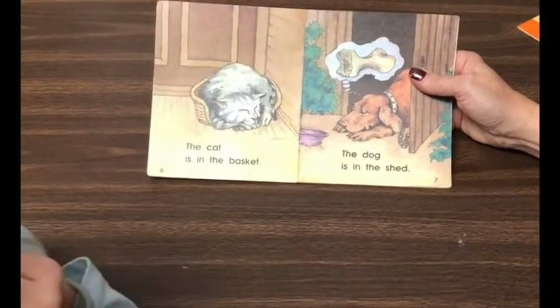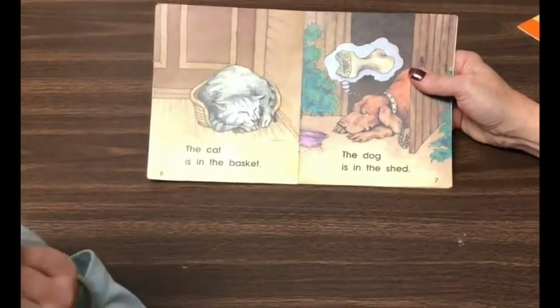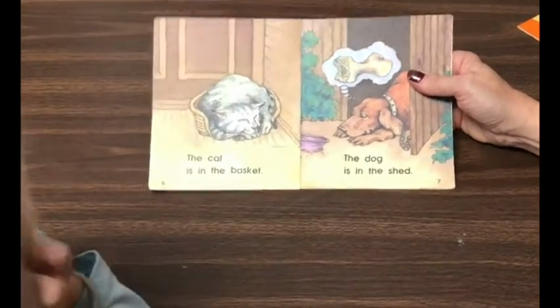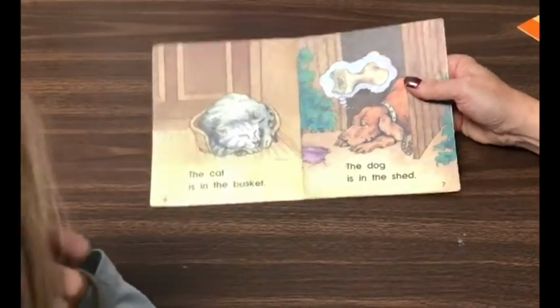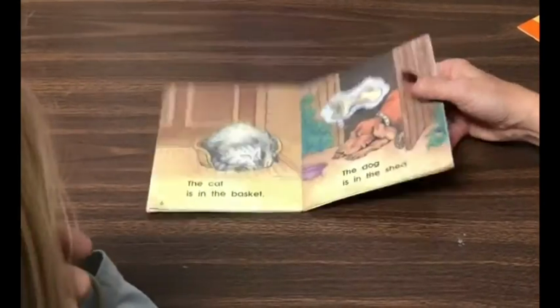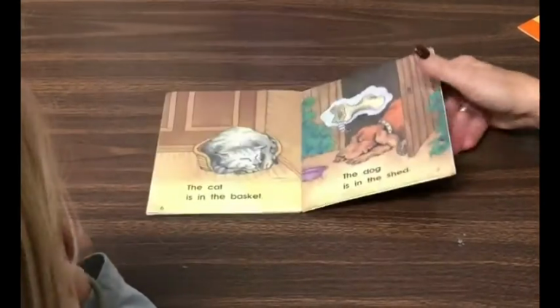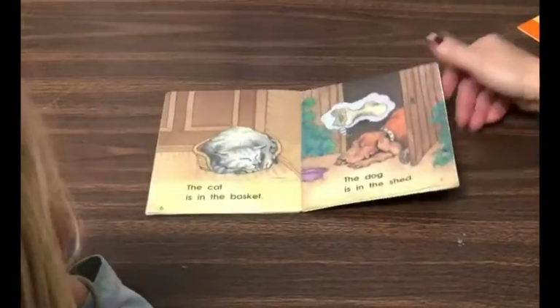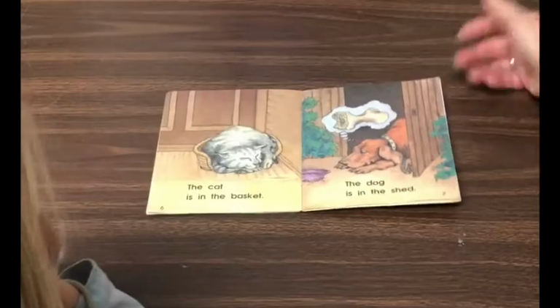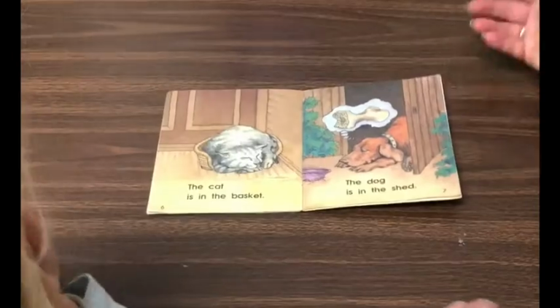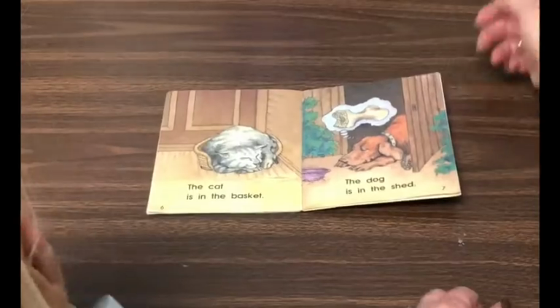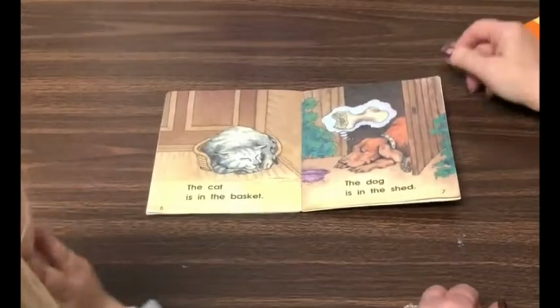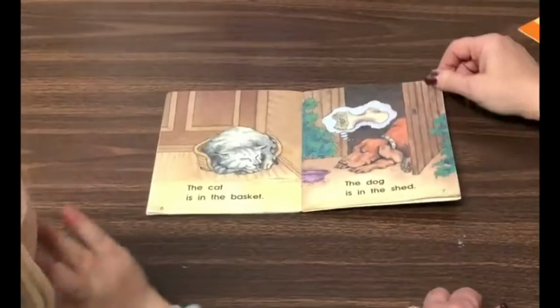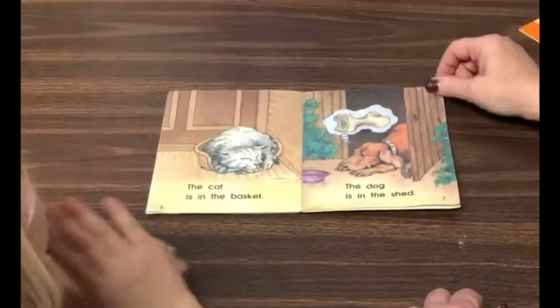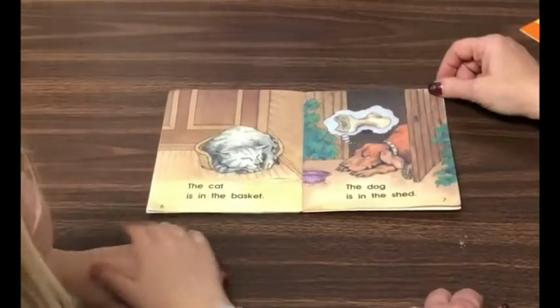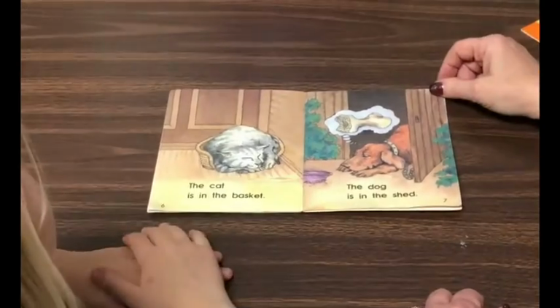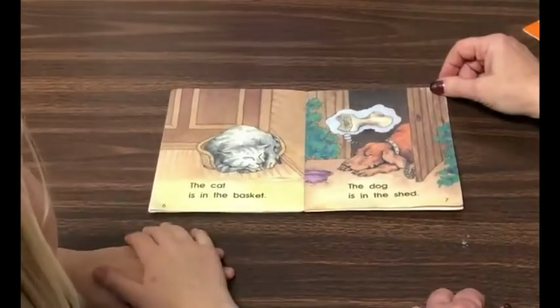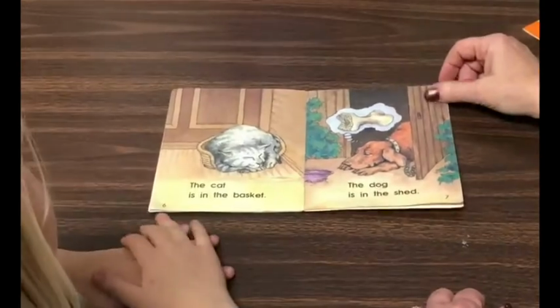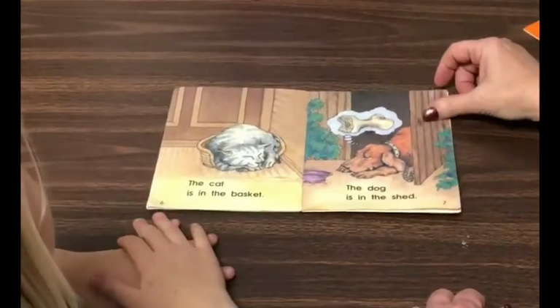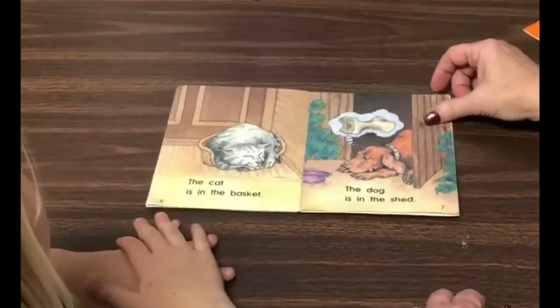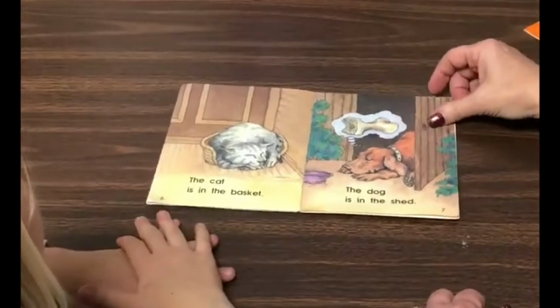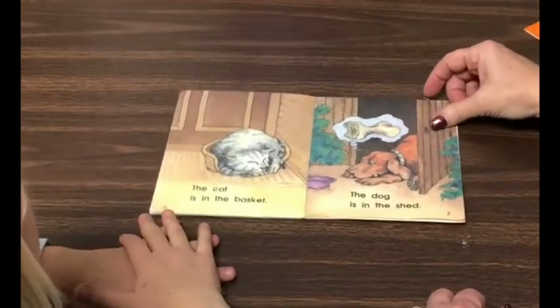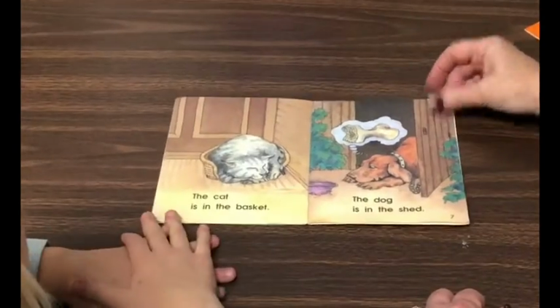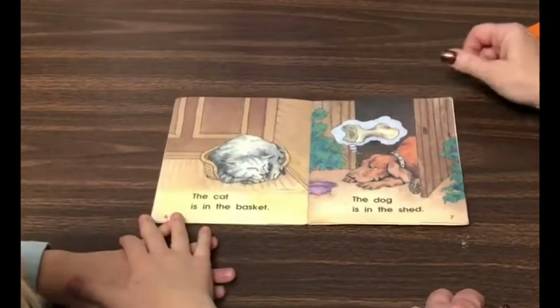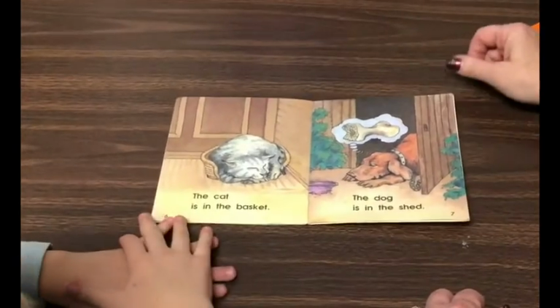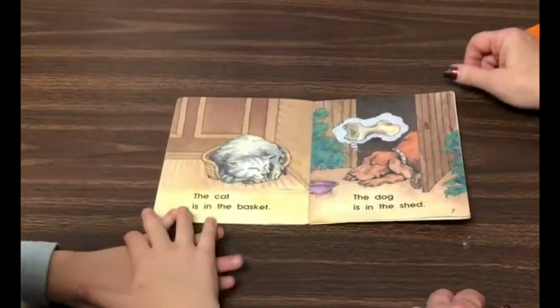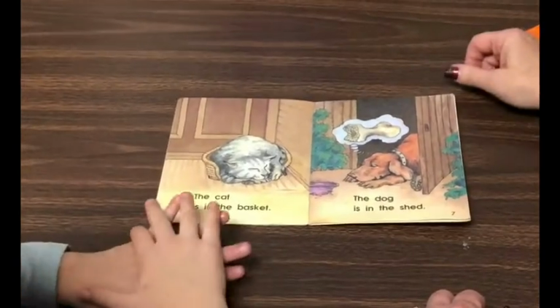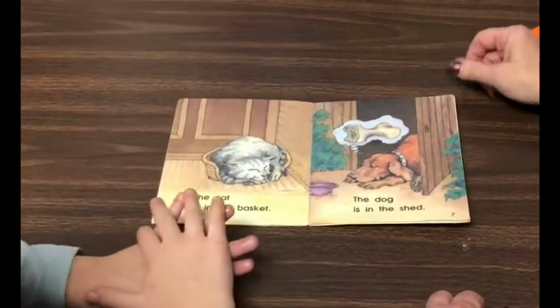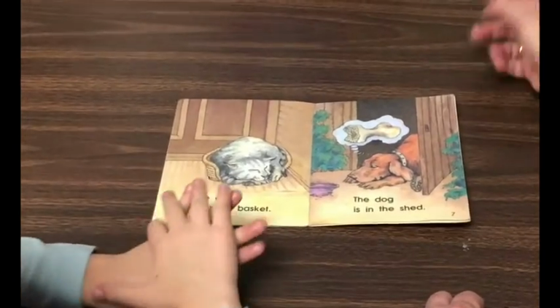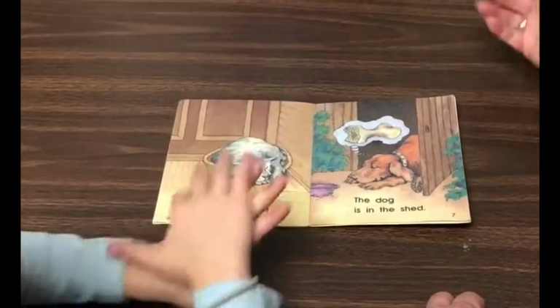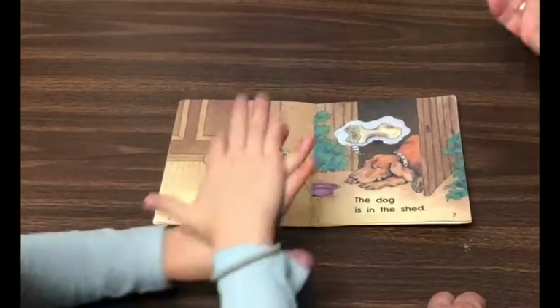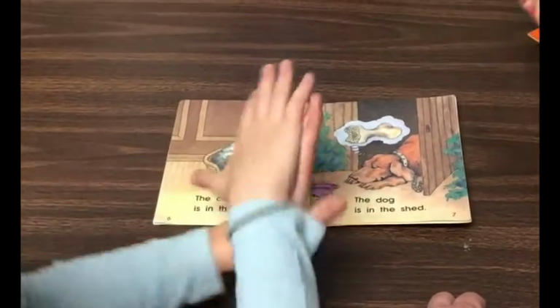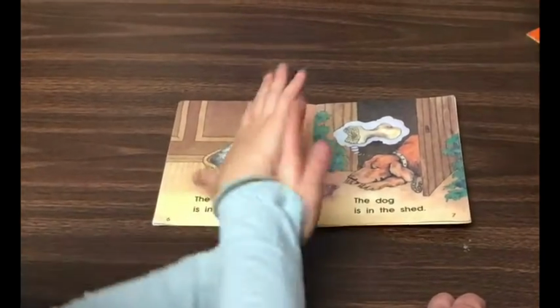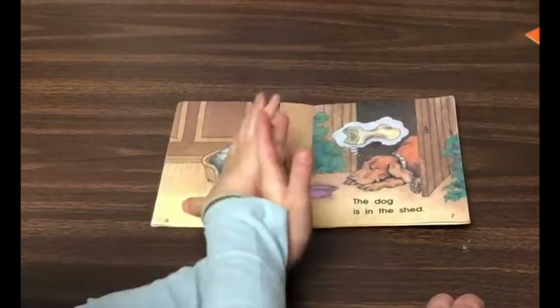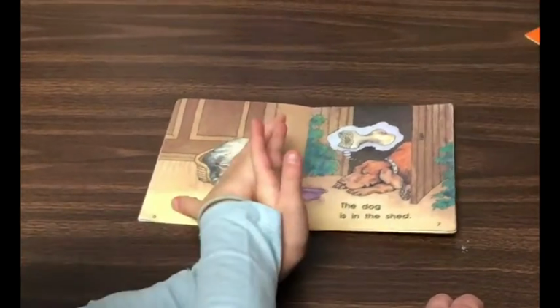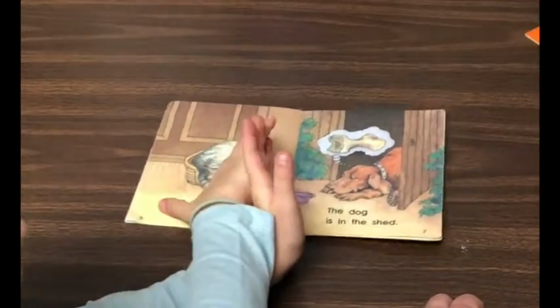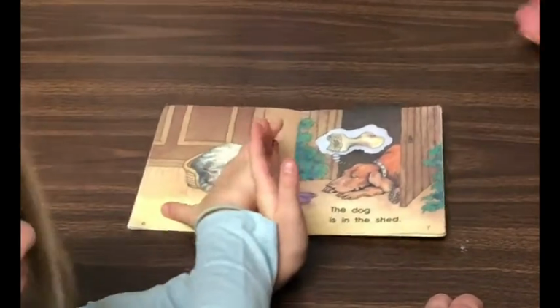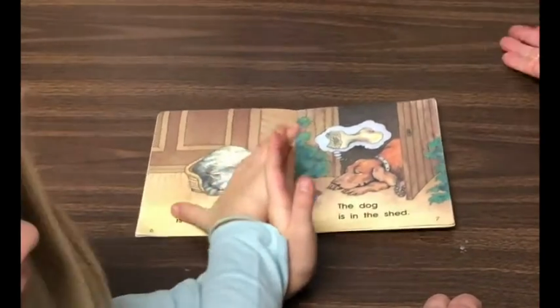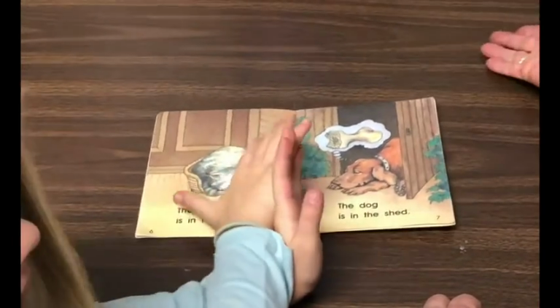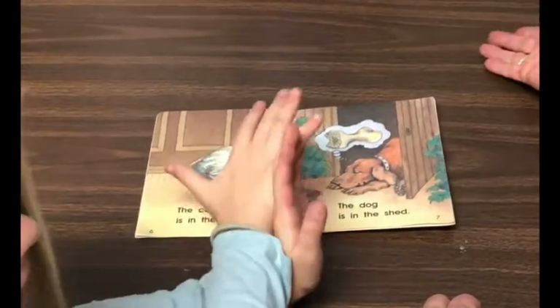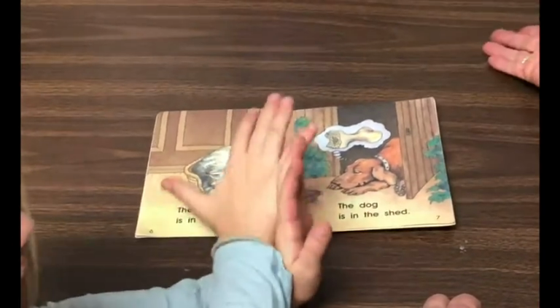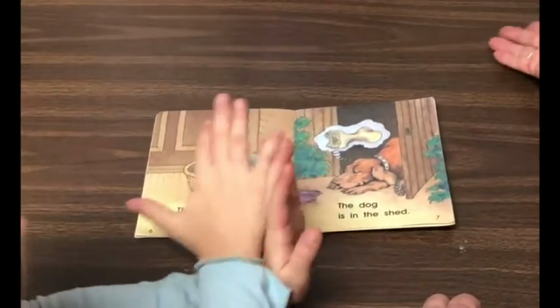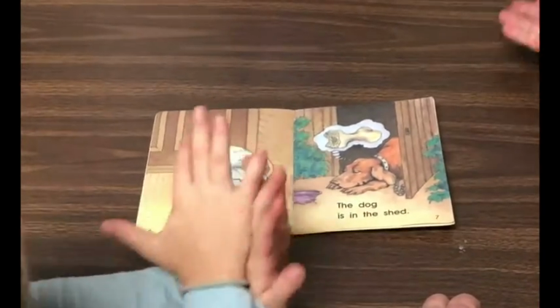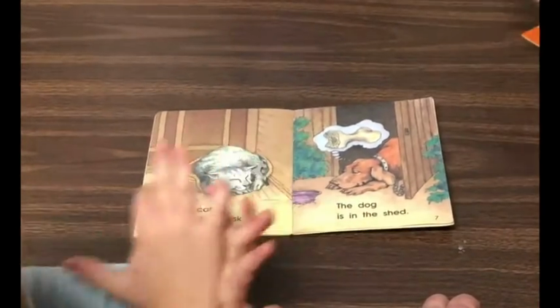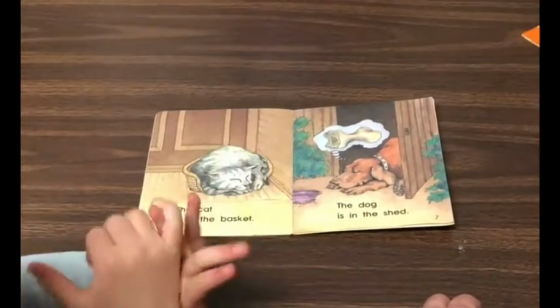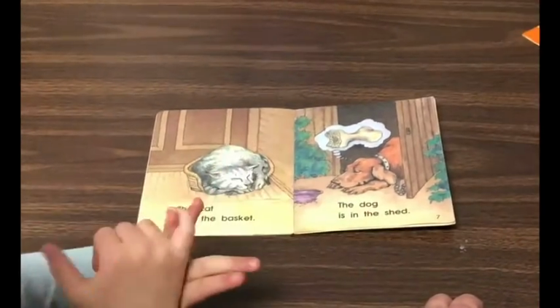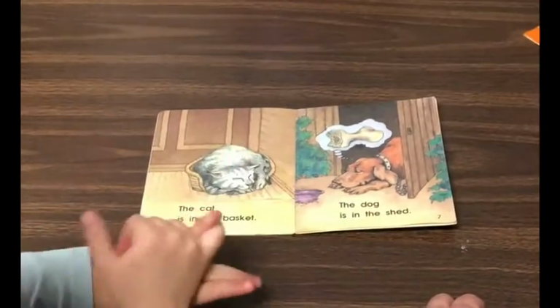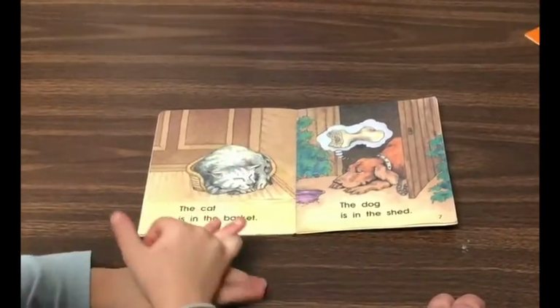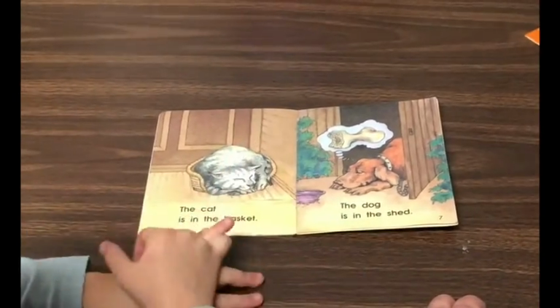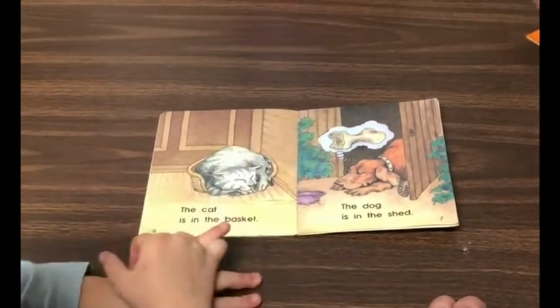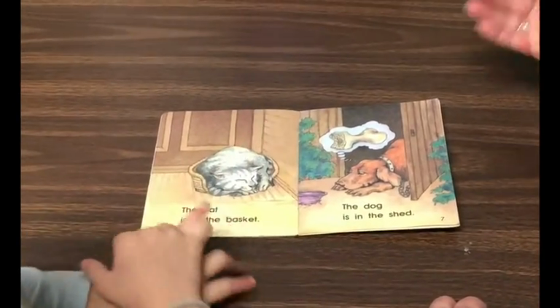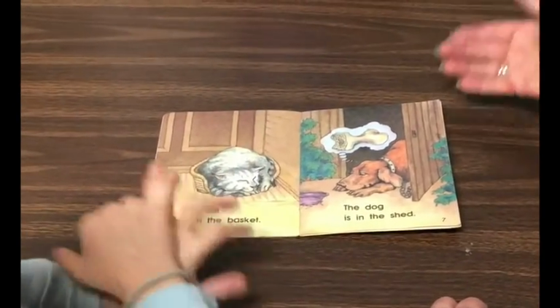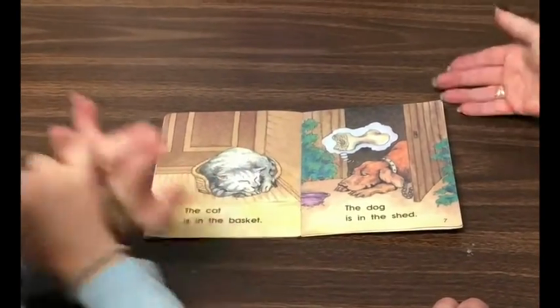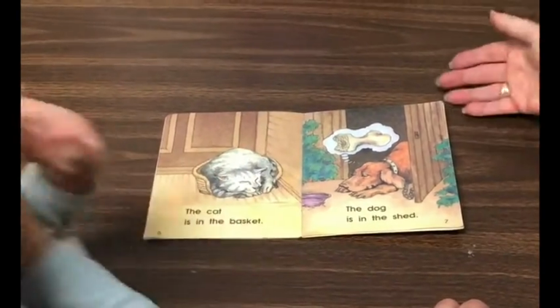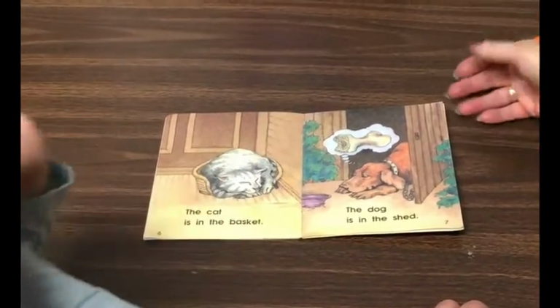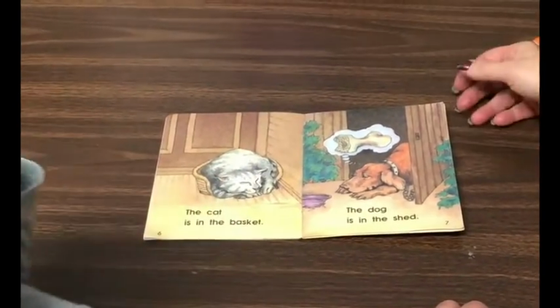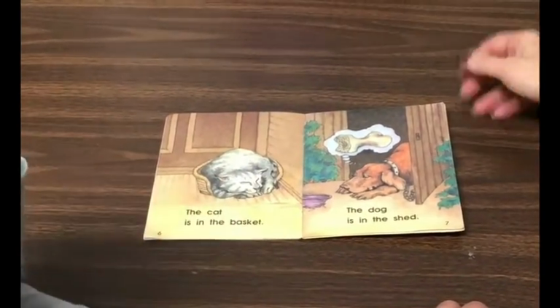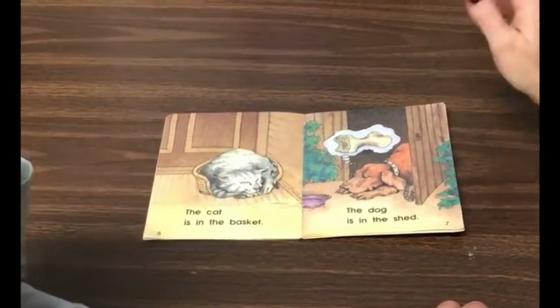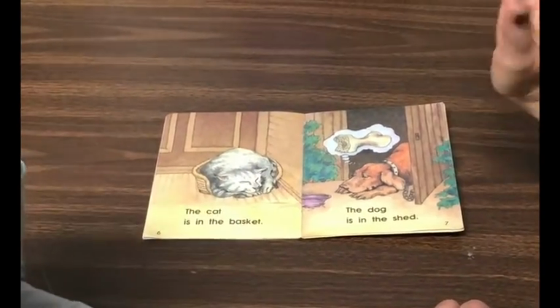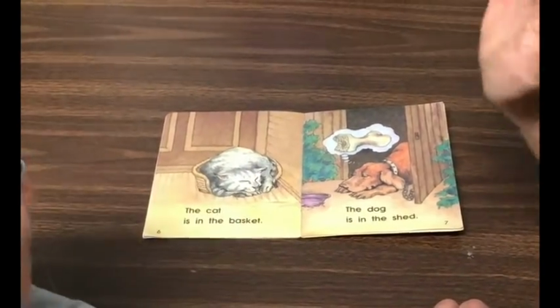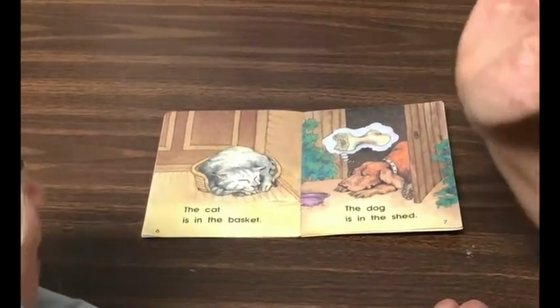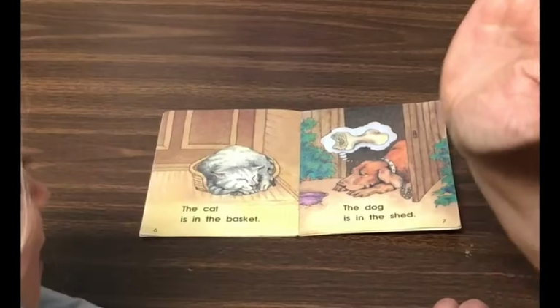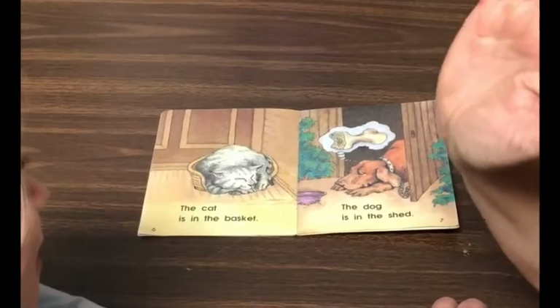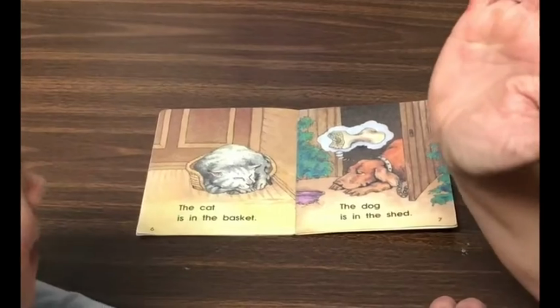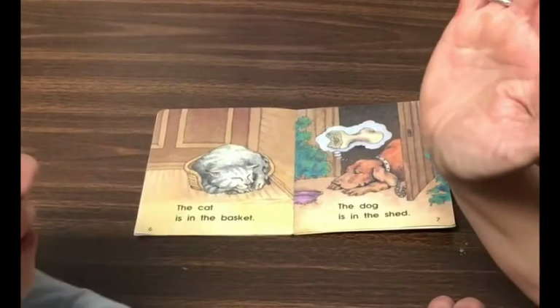So what did you do today to figure out these words? I checked the pictures and I checked the letters. Very good.